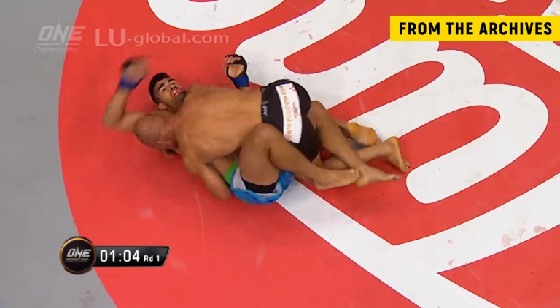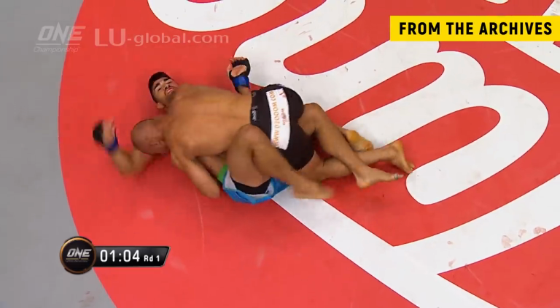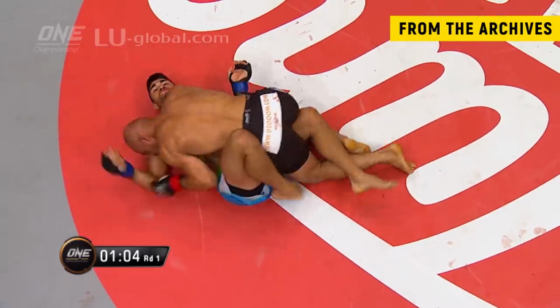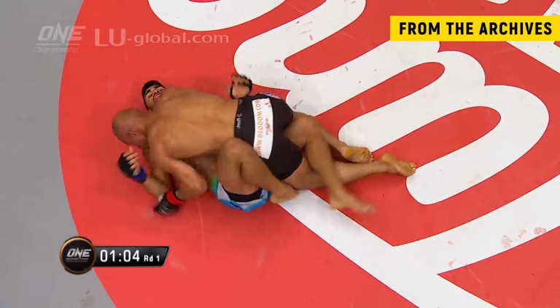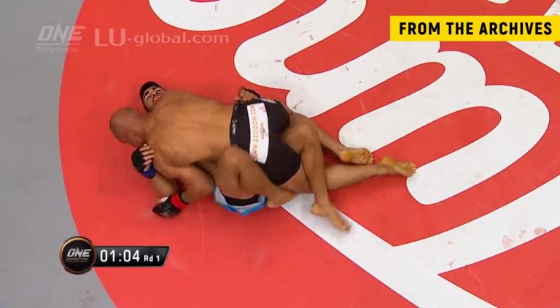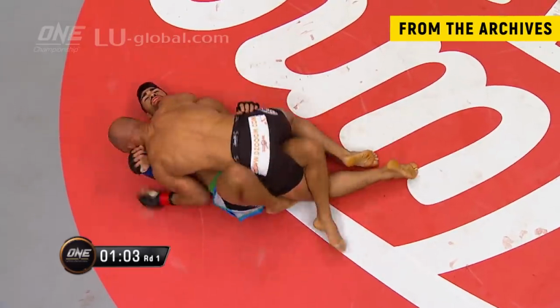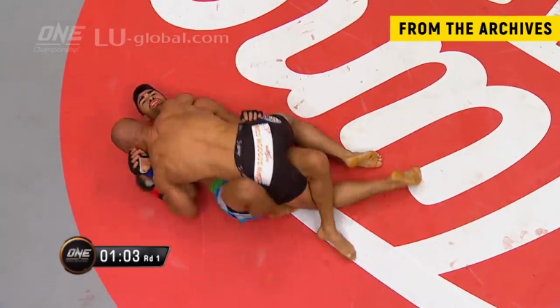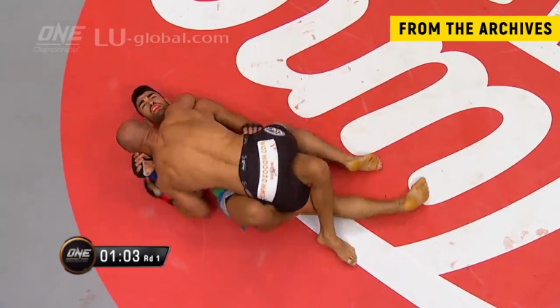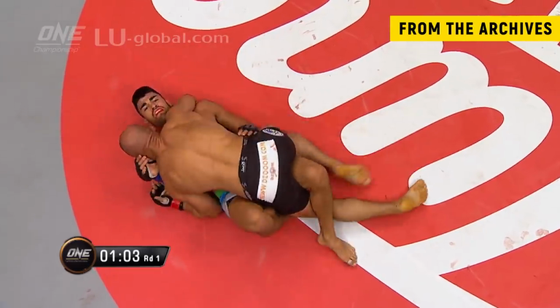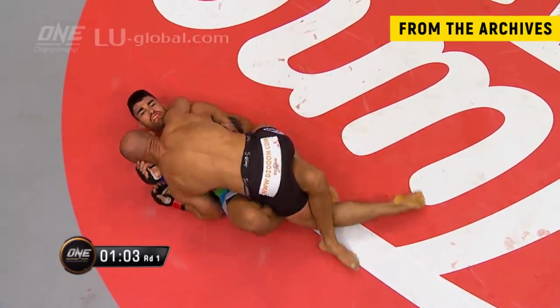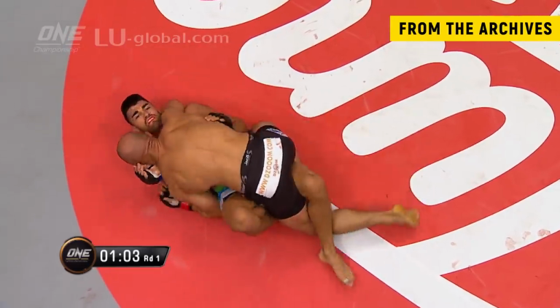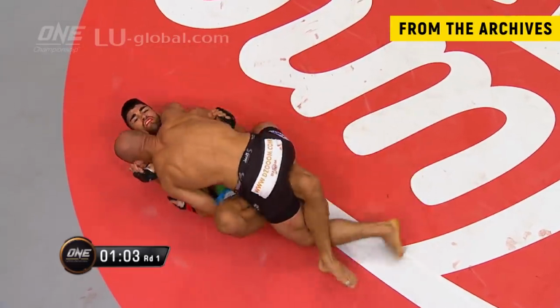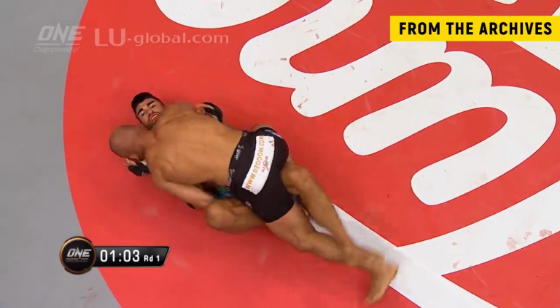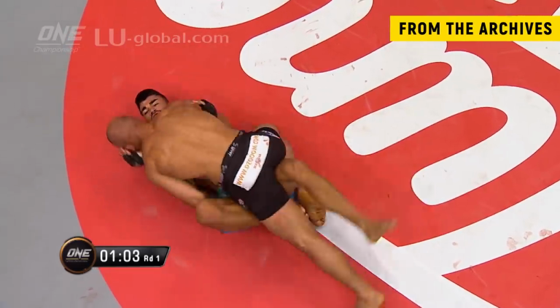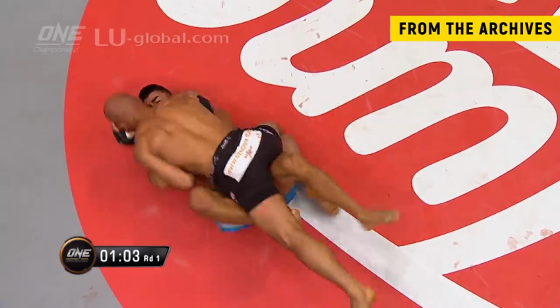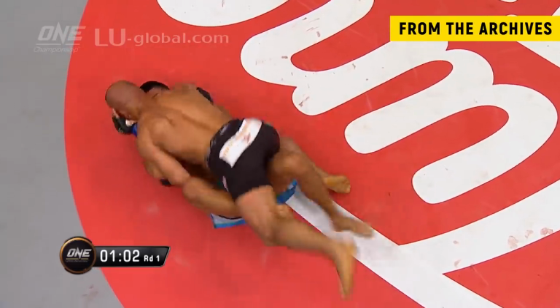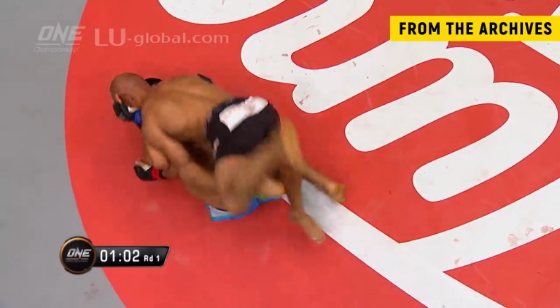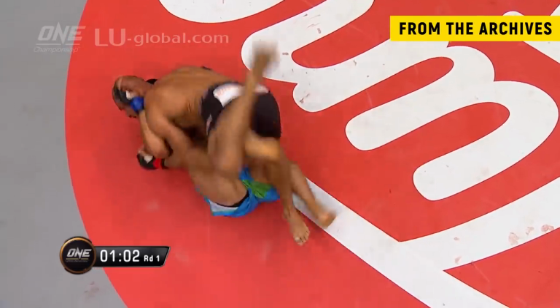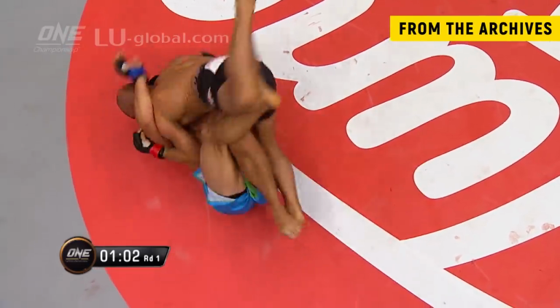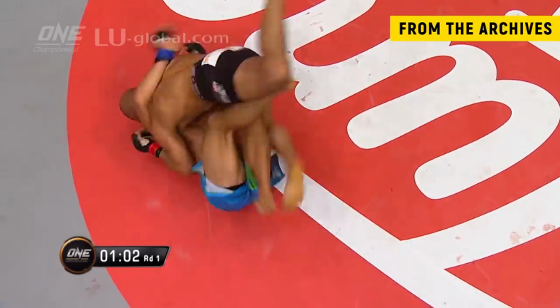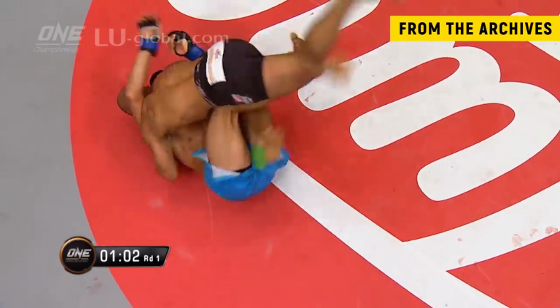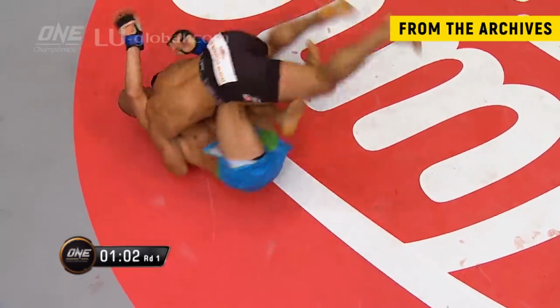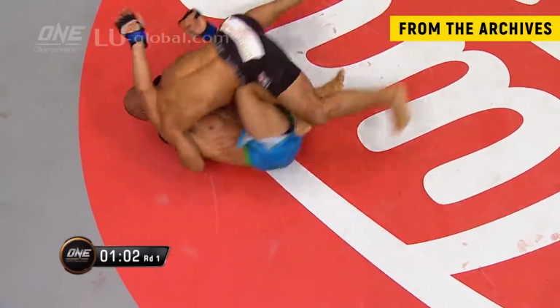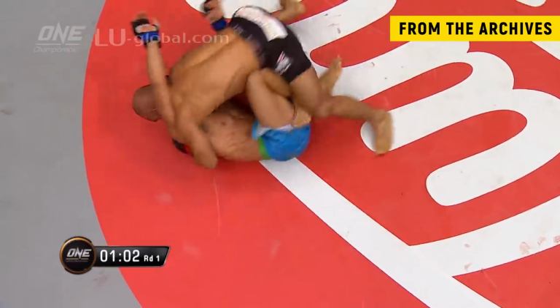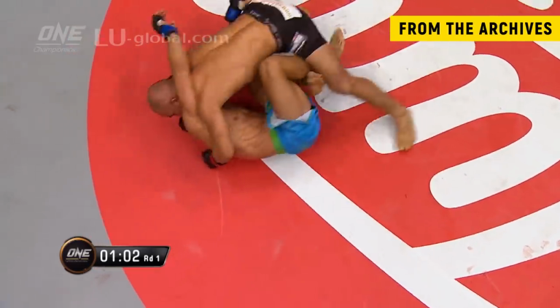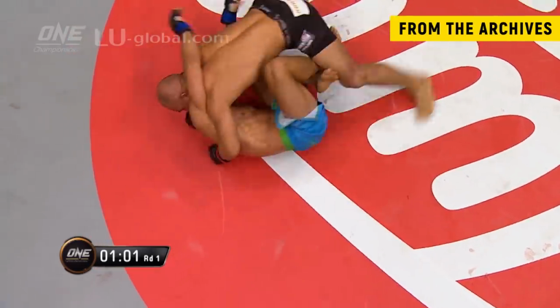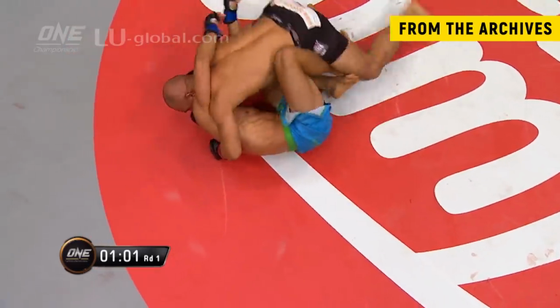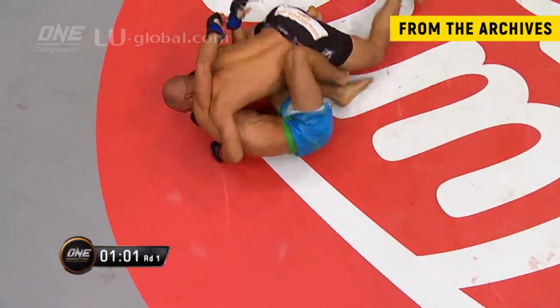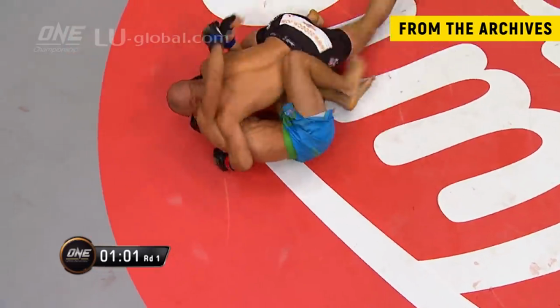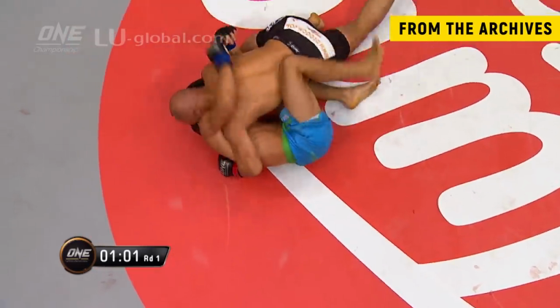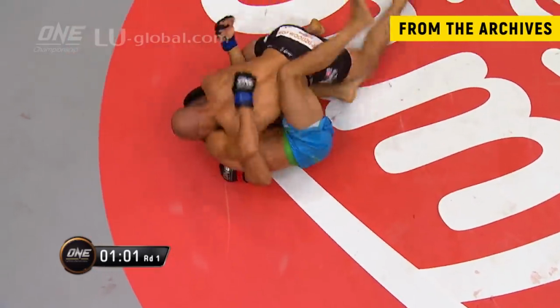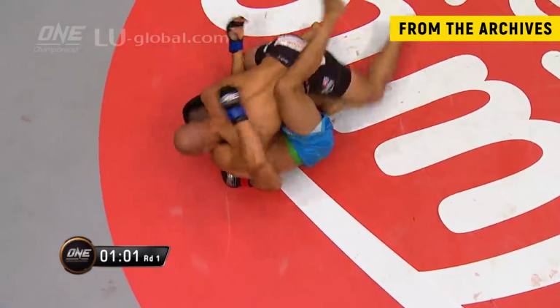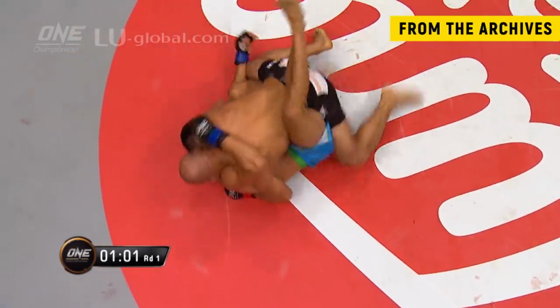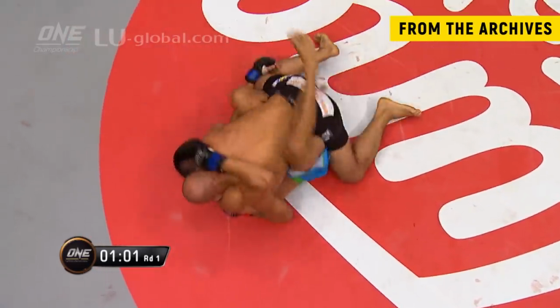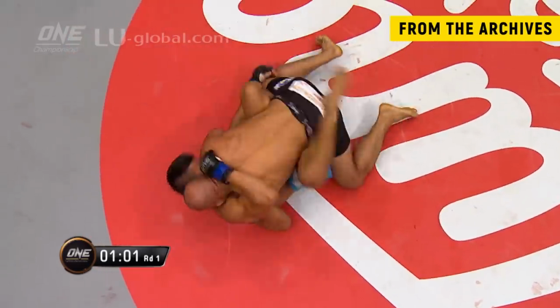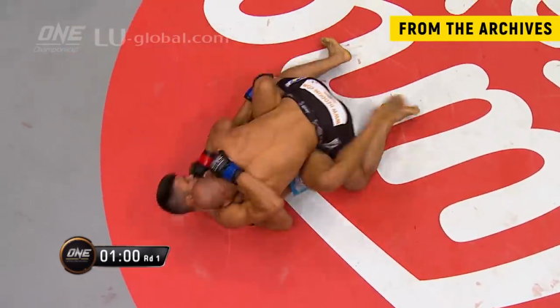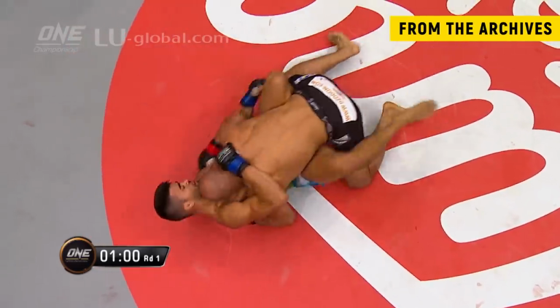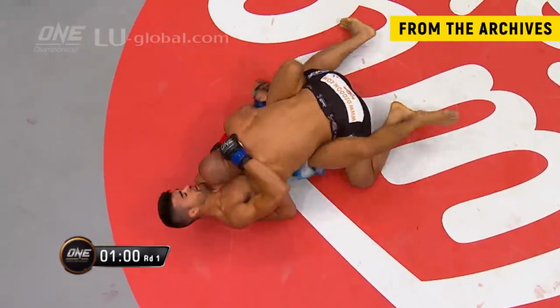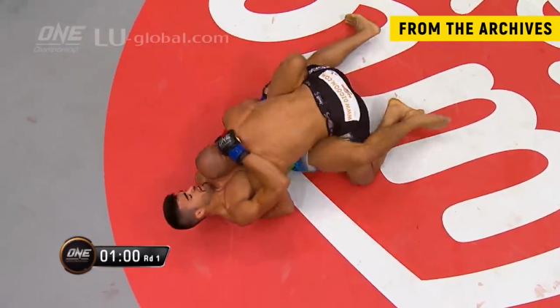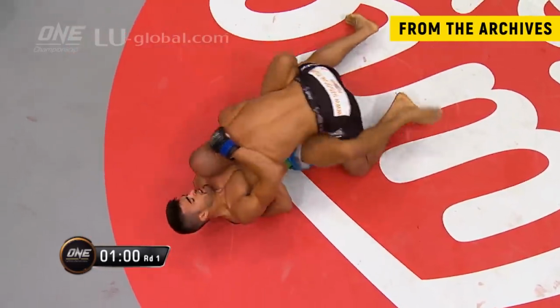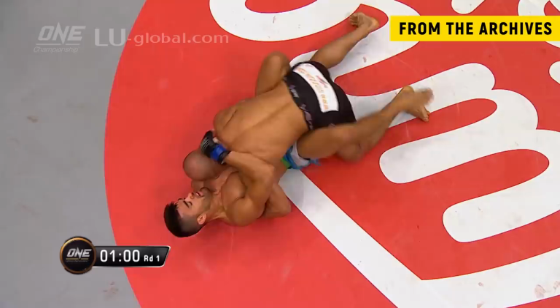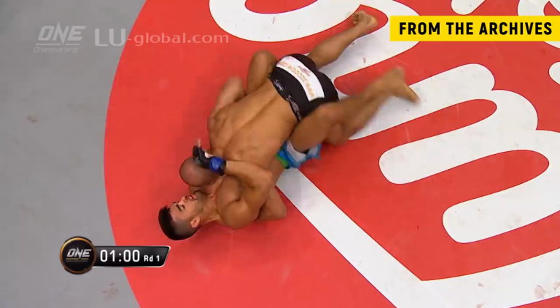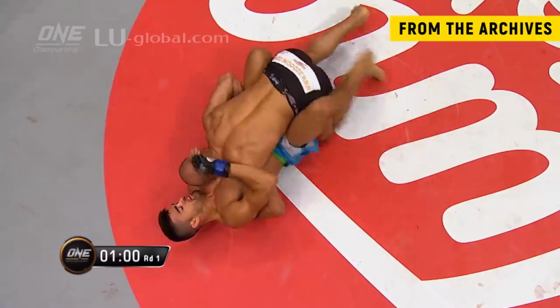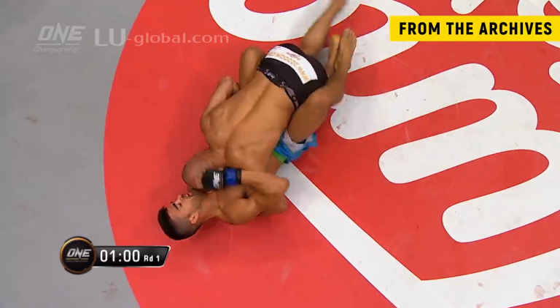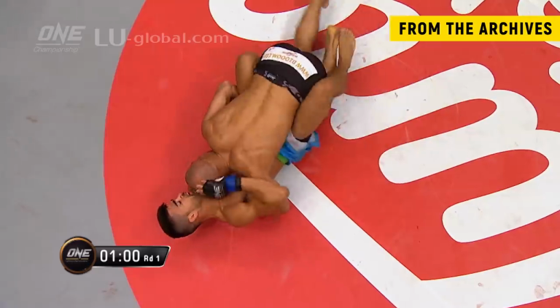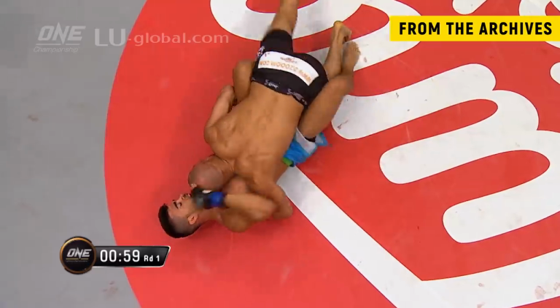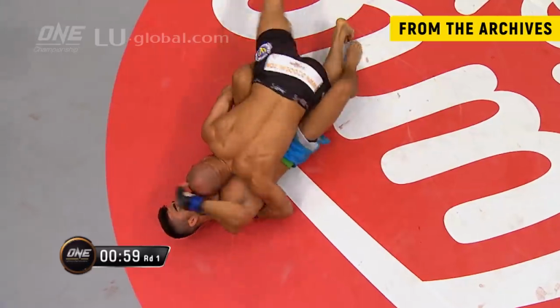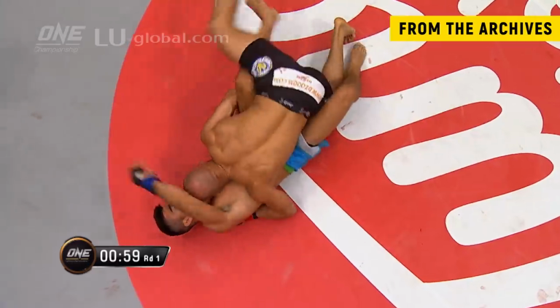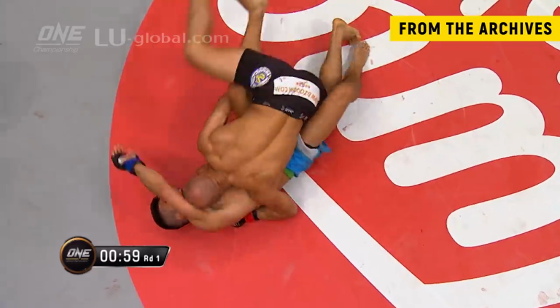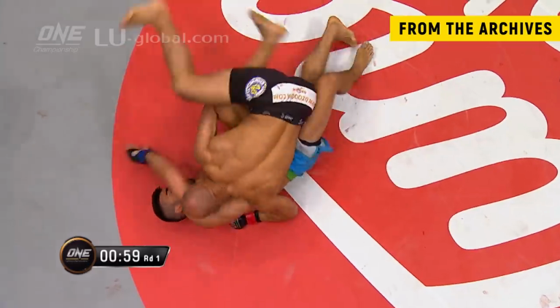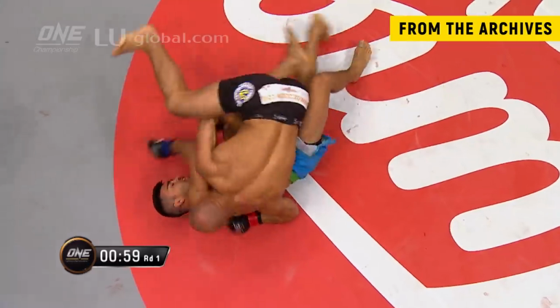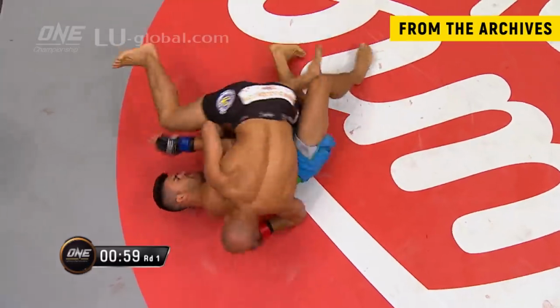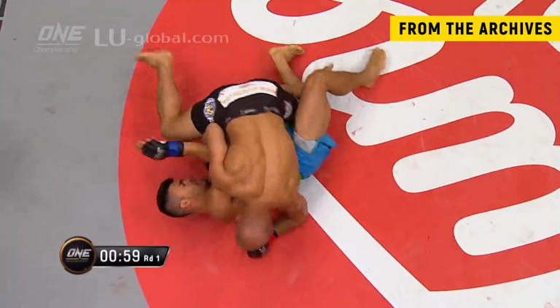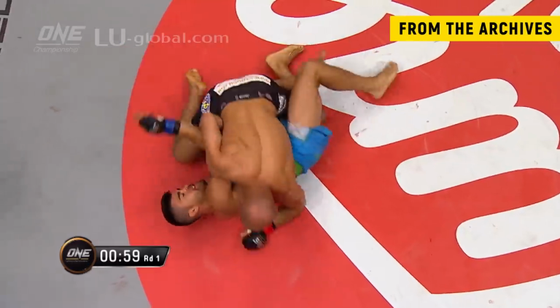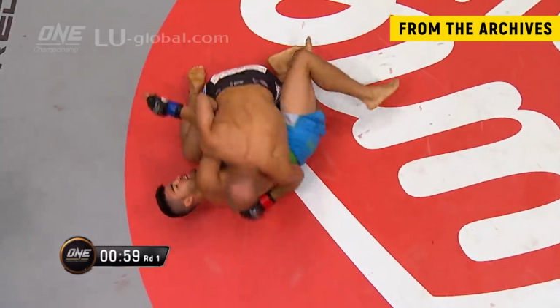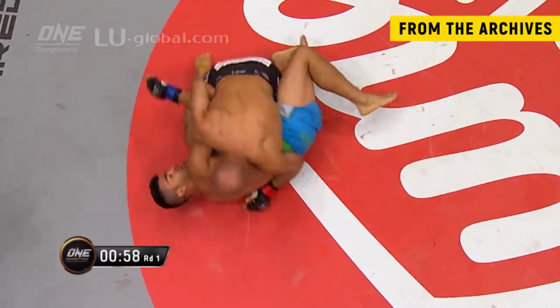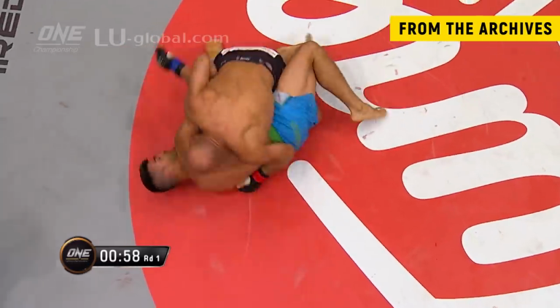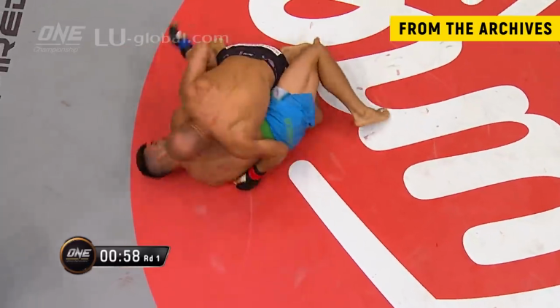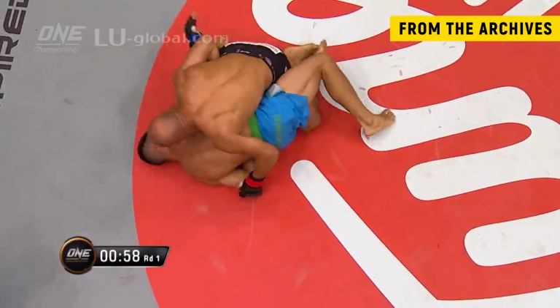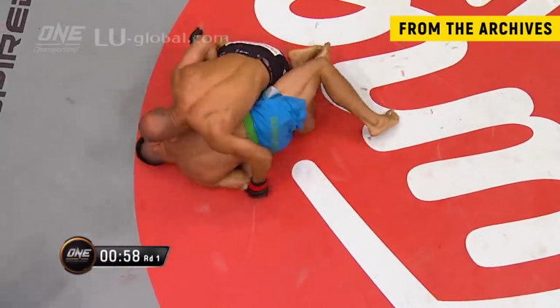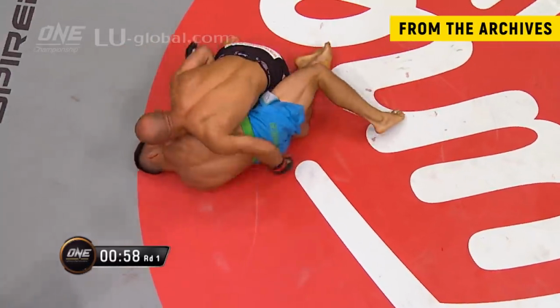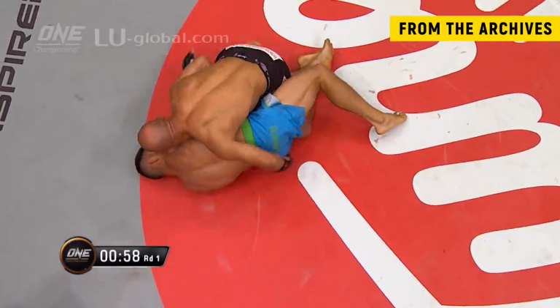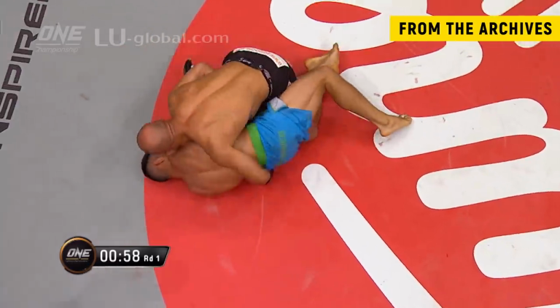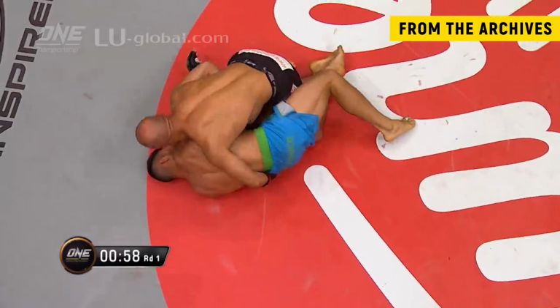You have an open guard there — all he has to do is just step over. Final minute of the first round.